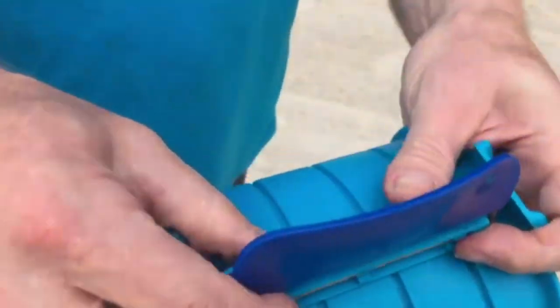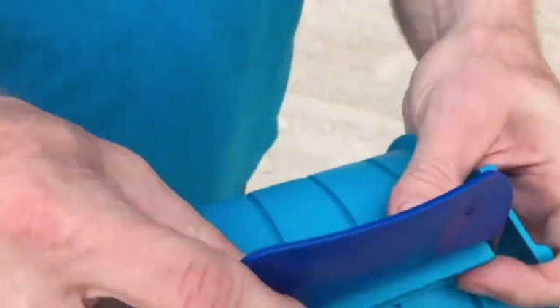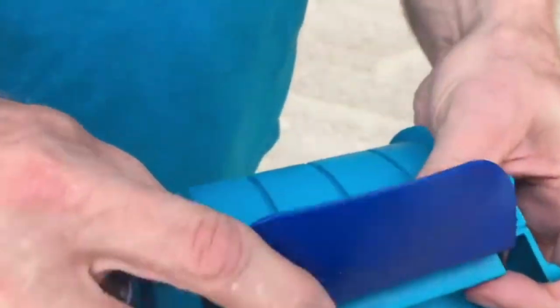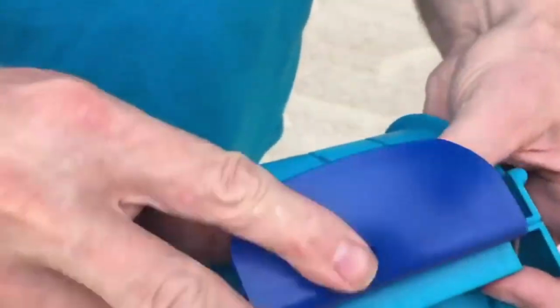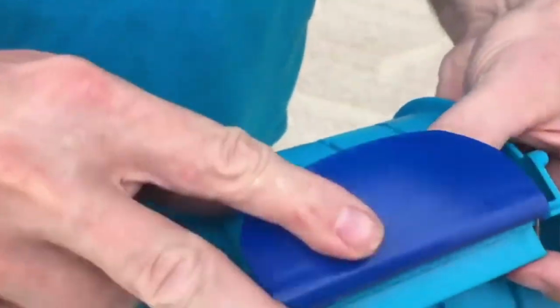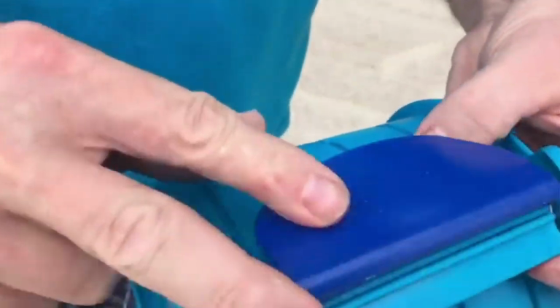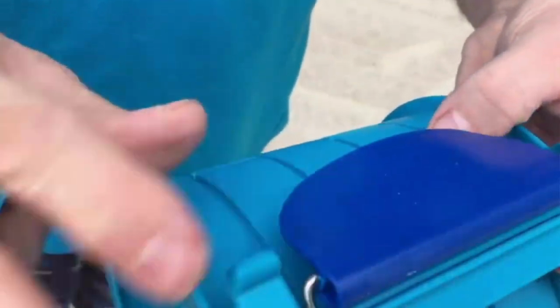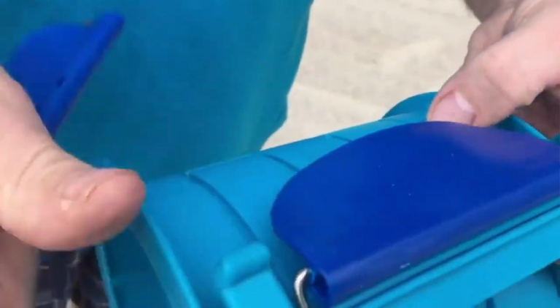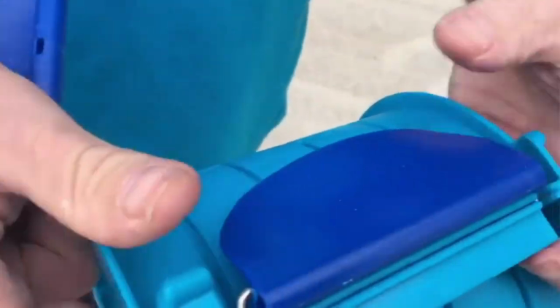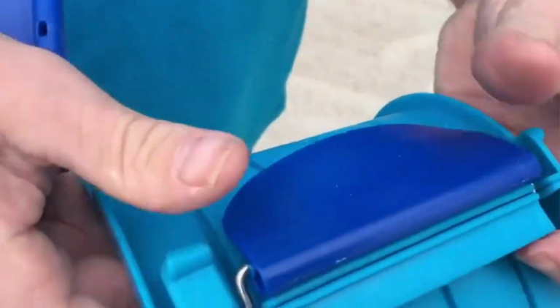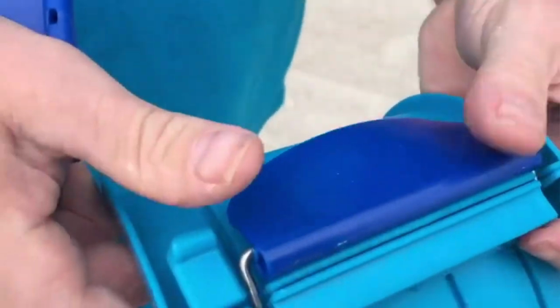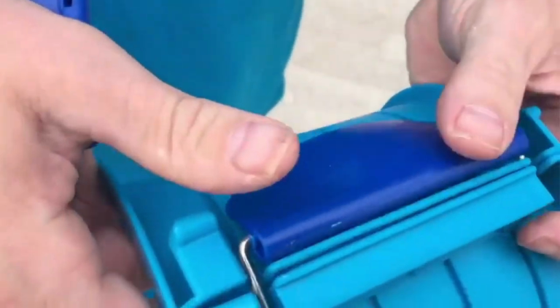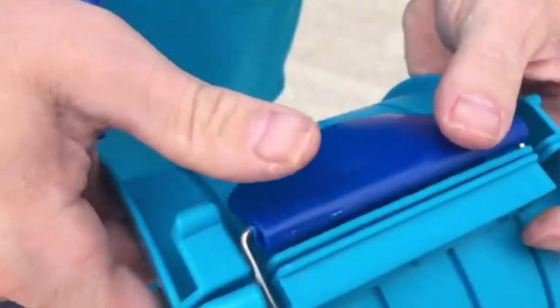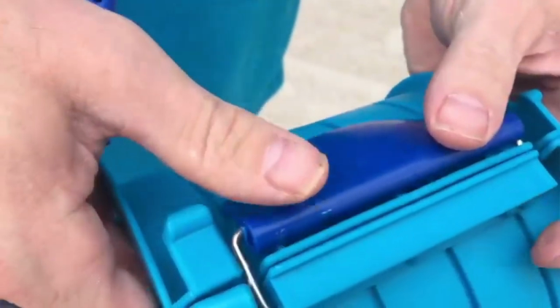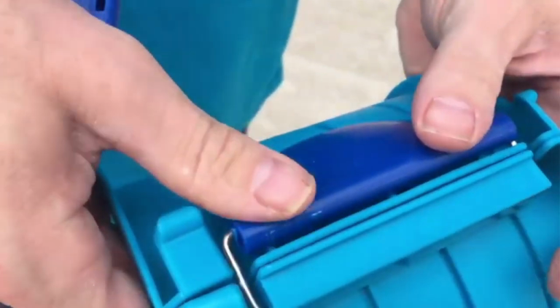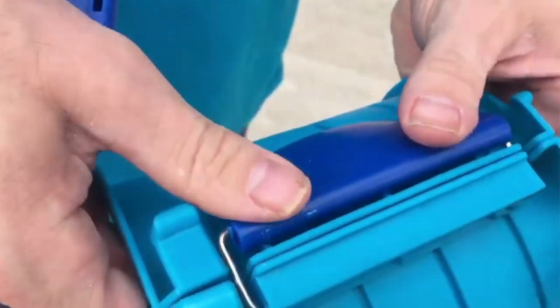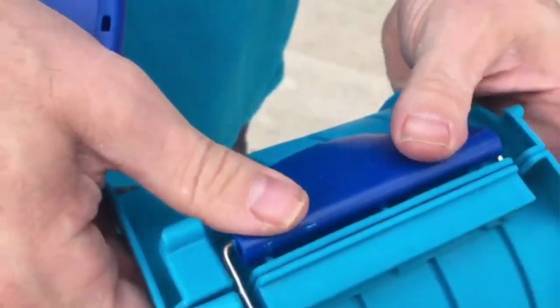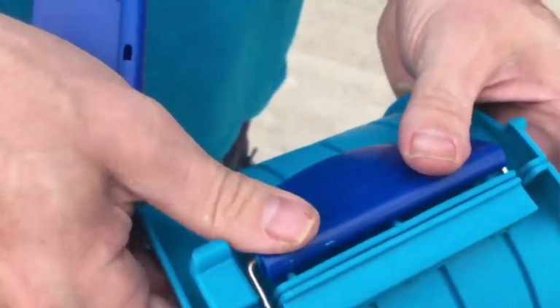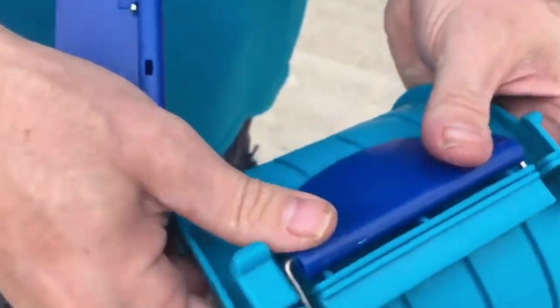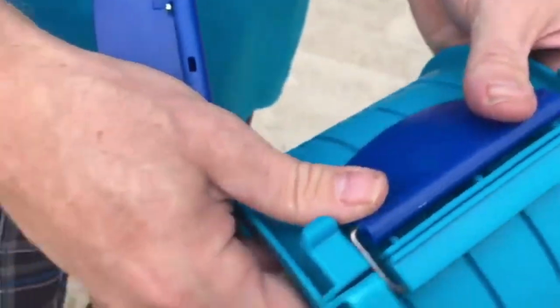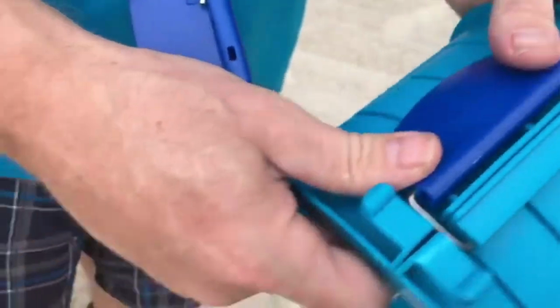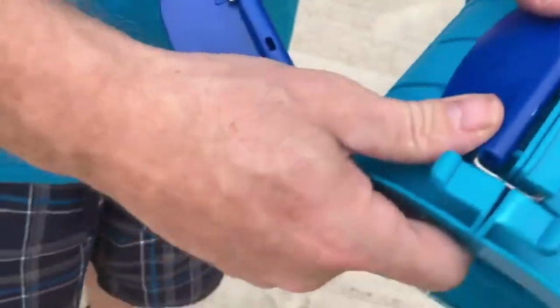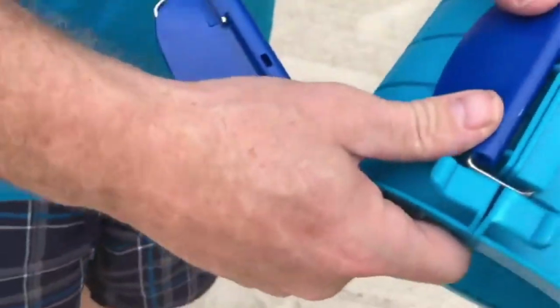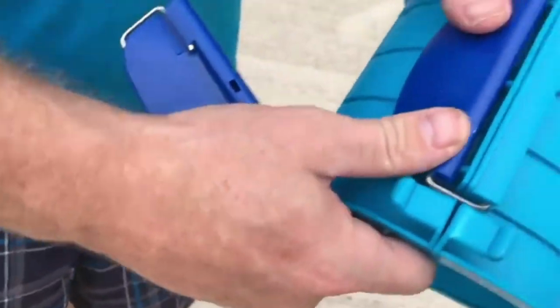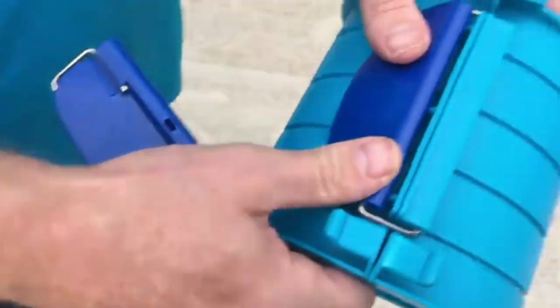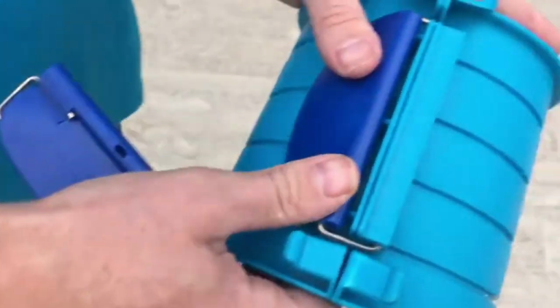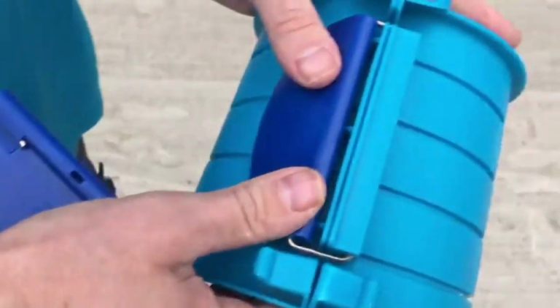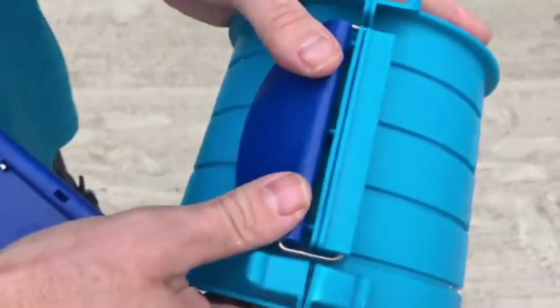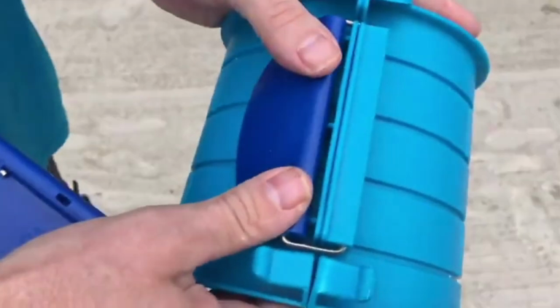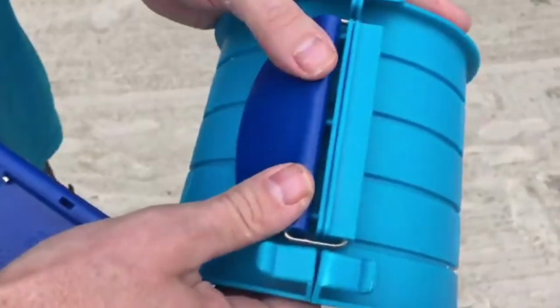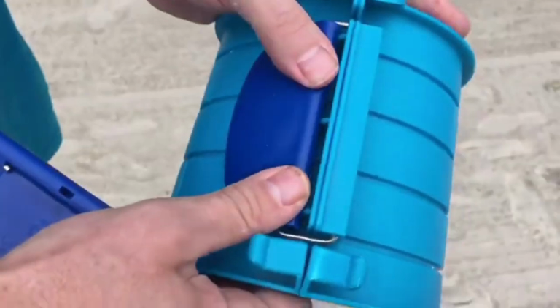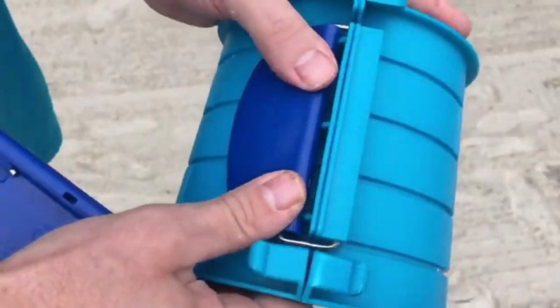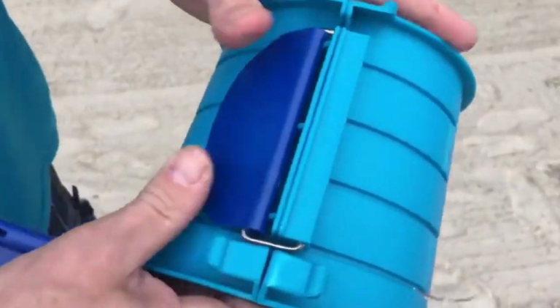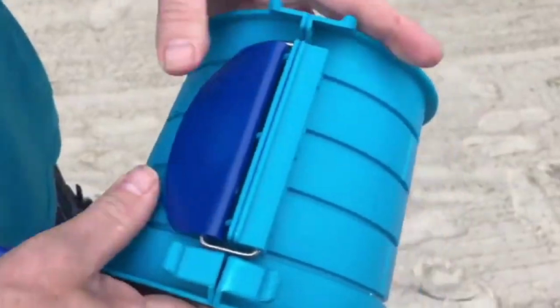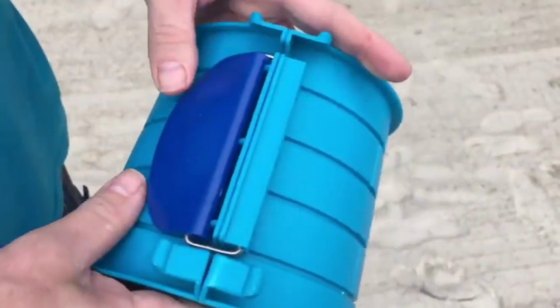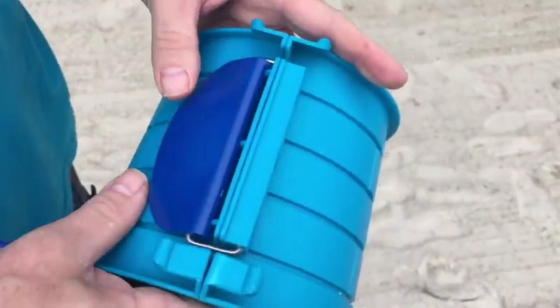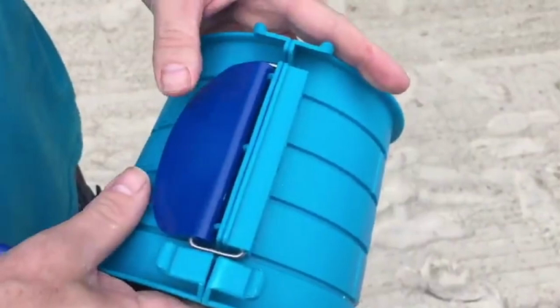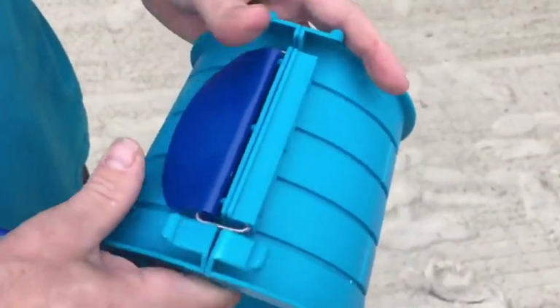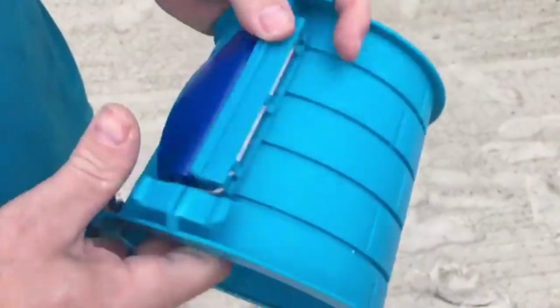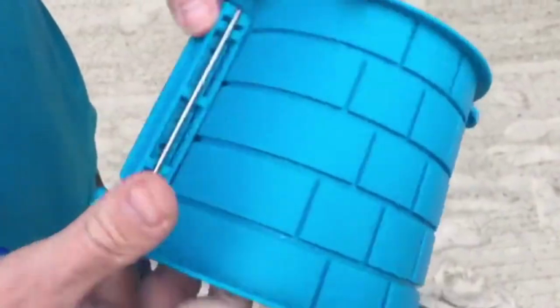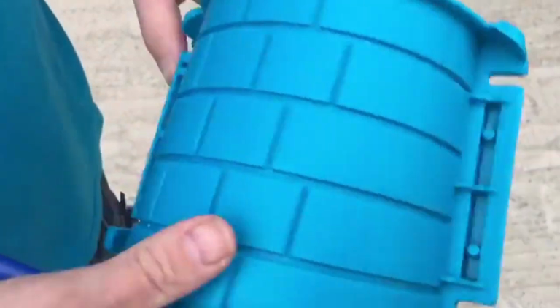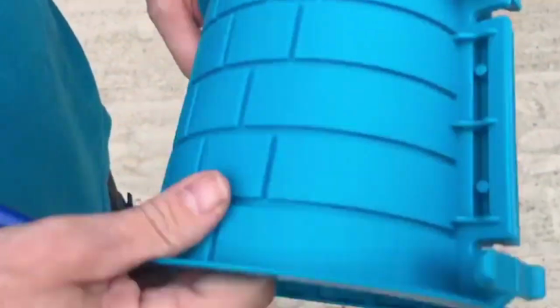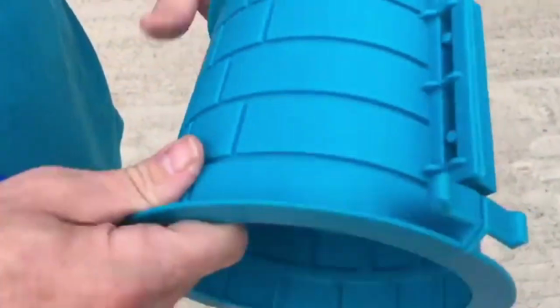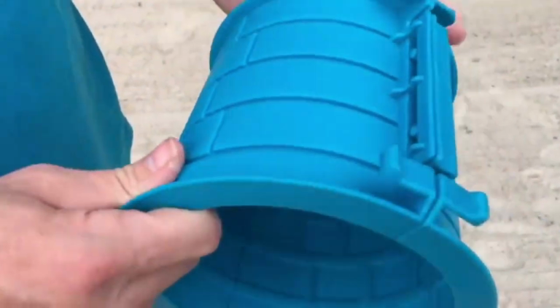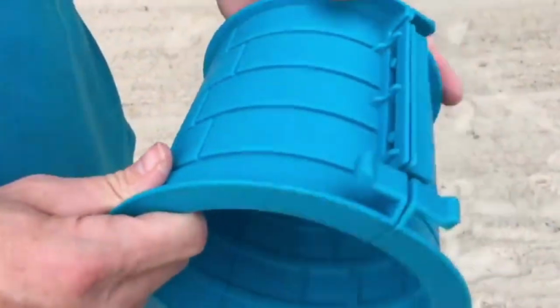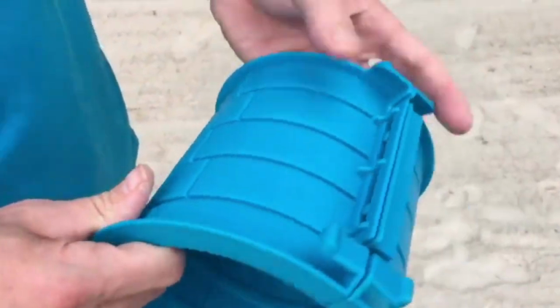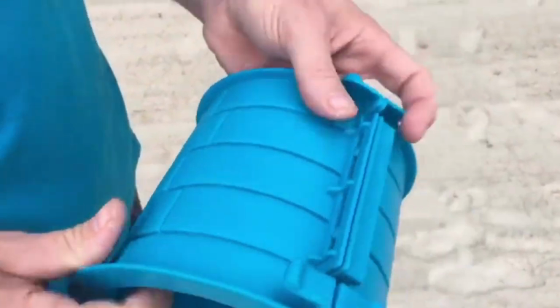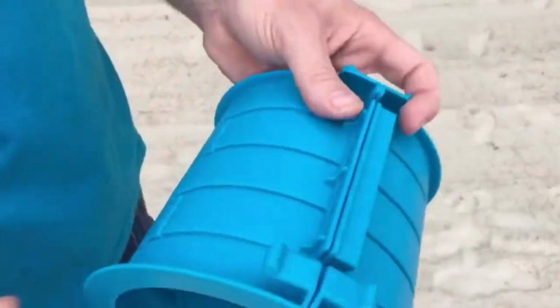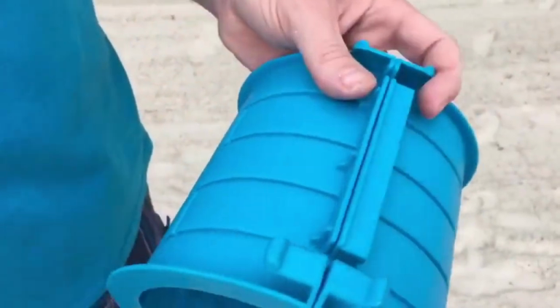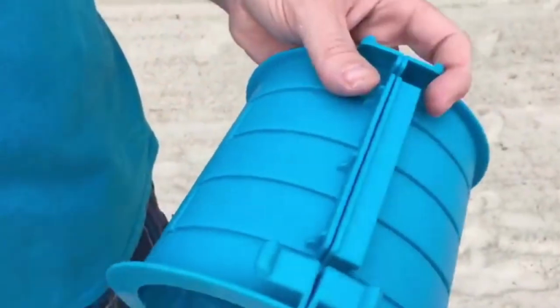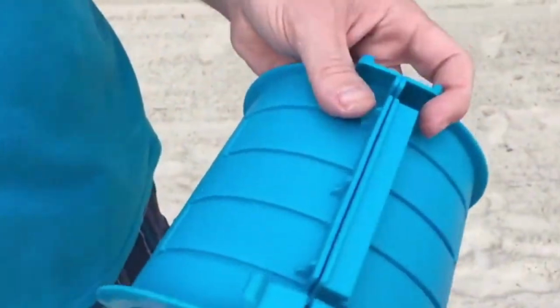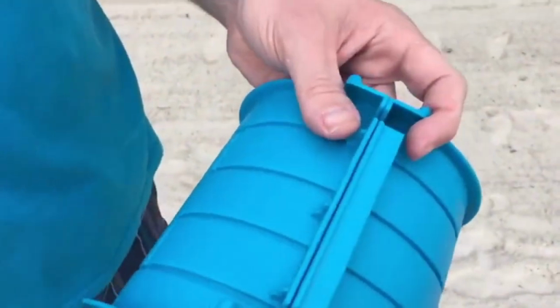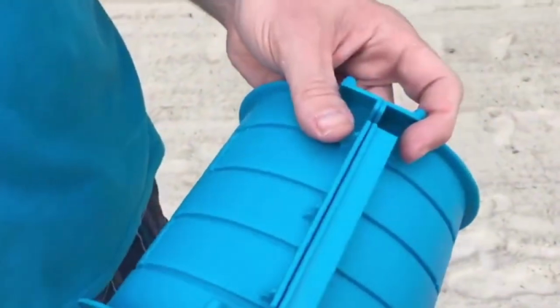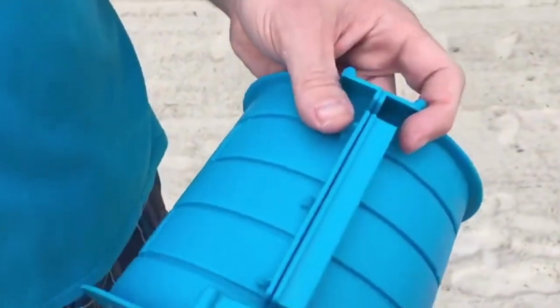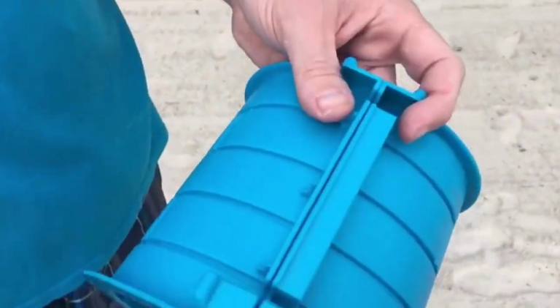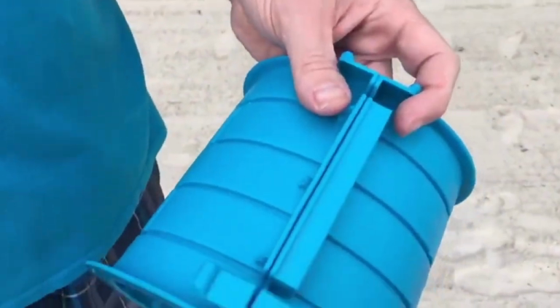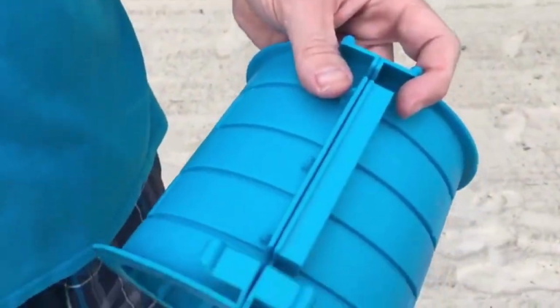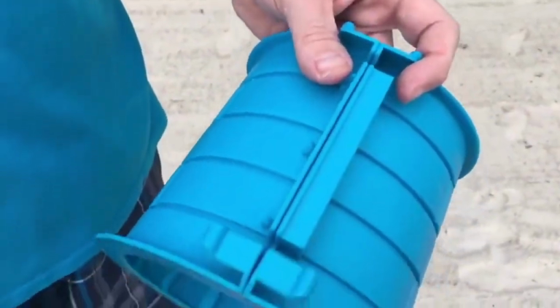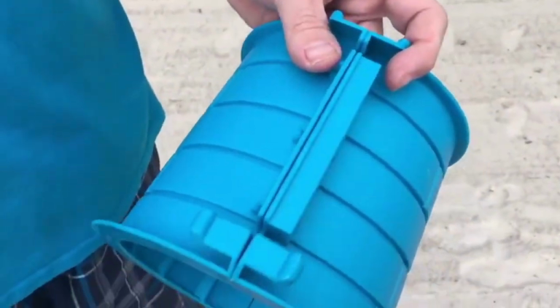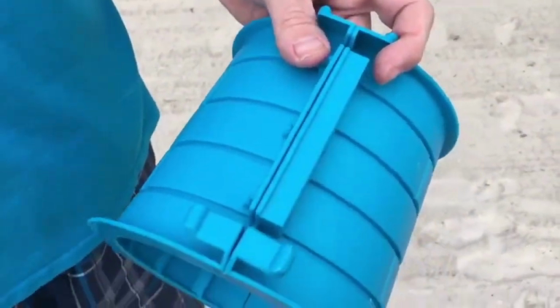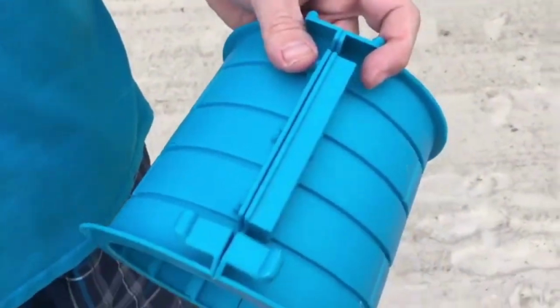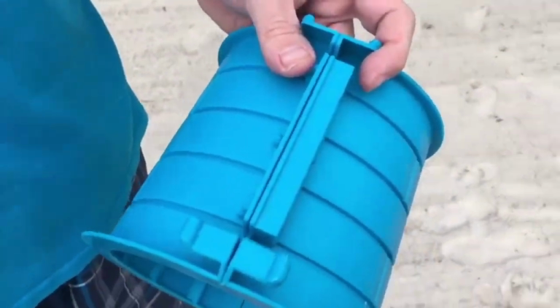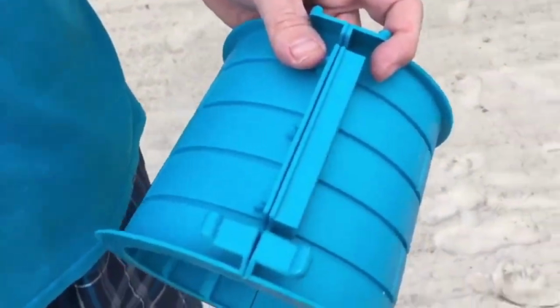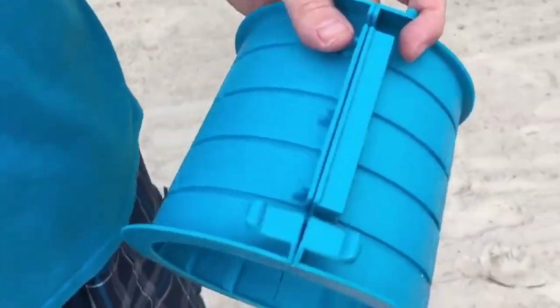Then you can just fold the buckle over top of the wall and push. We'll repeat the process on the other side.